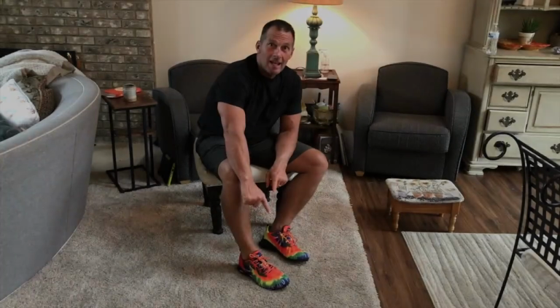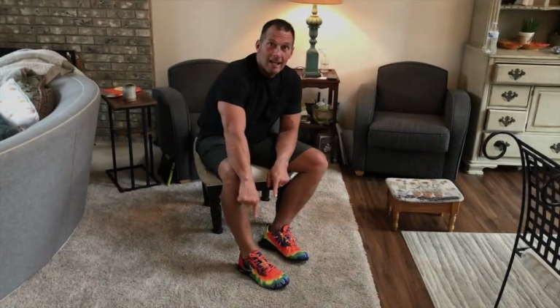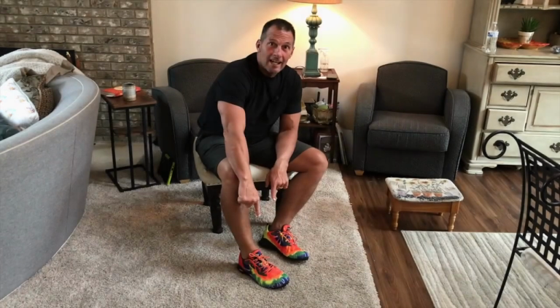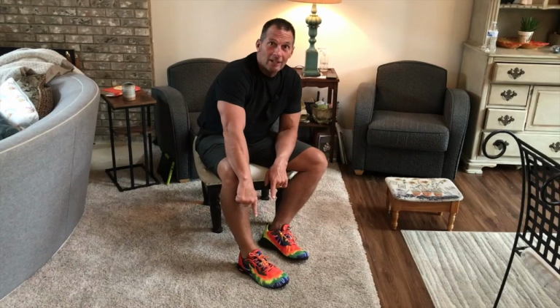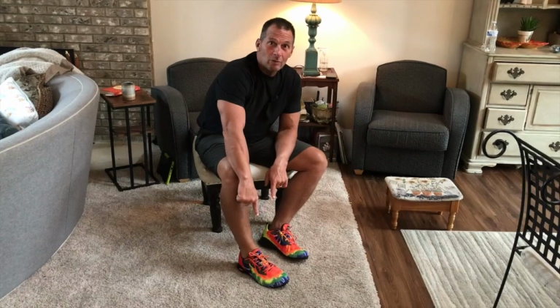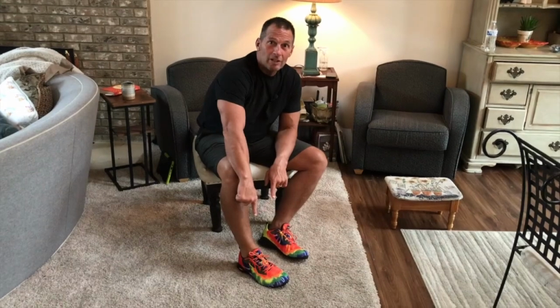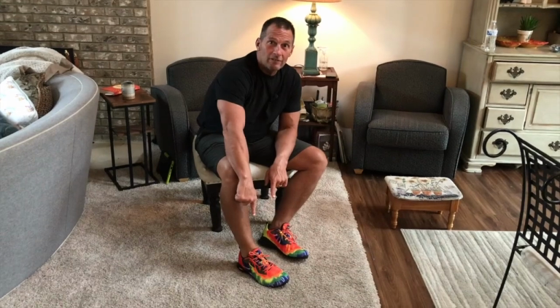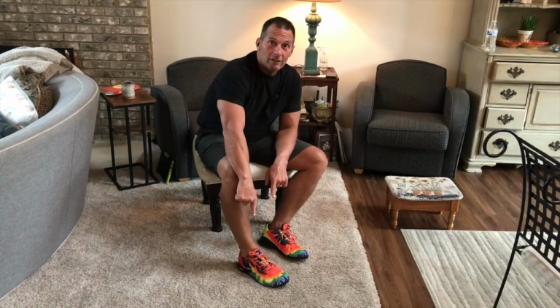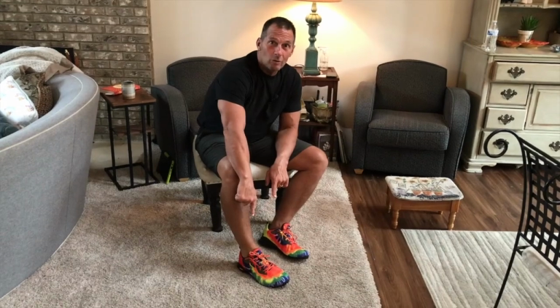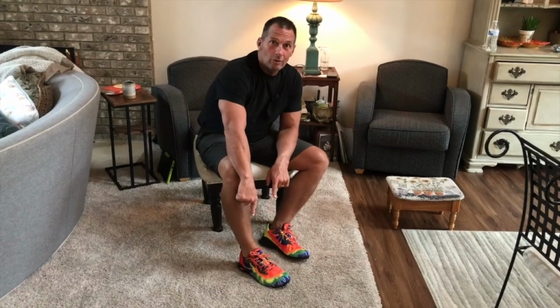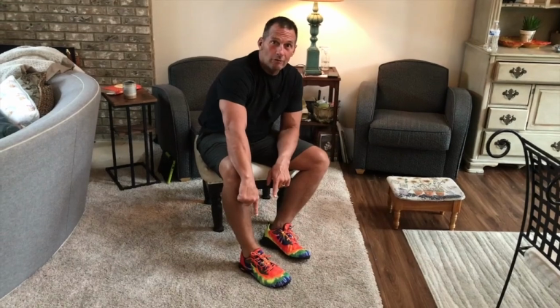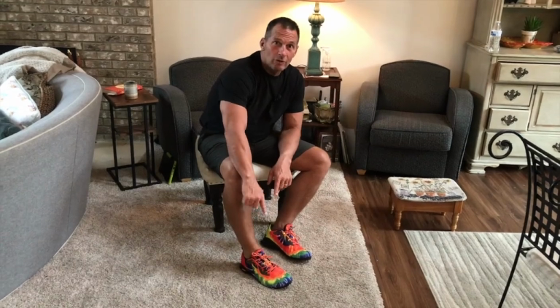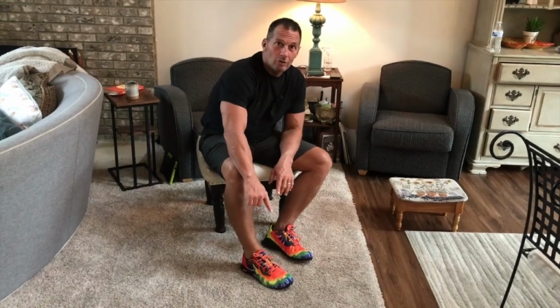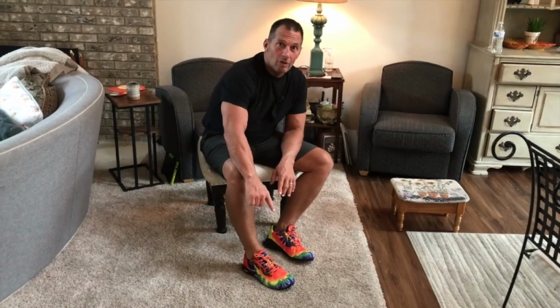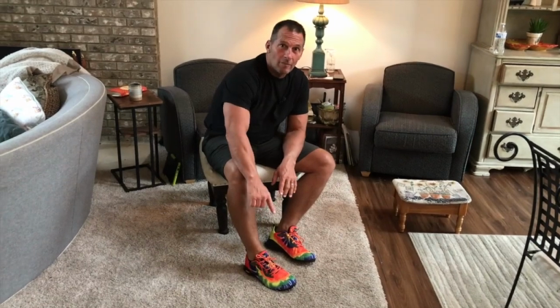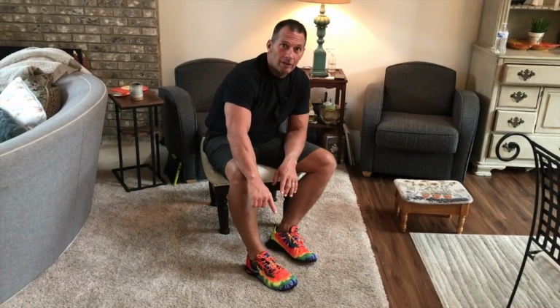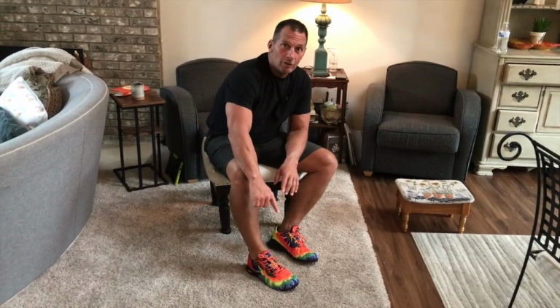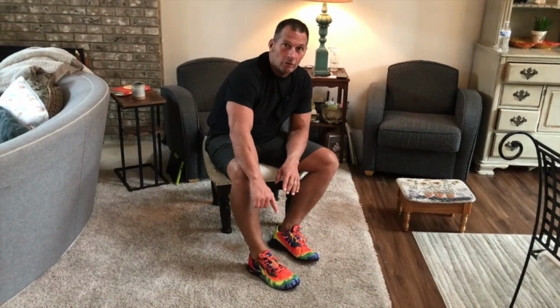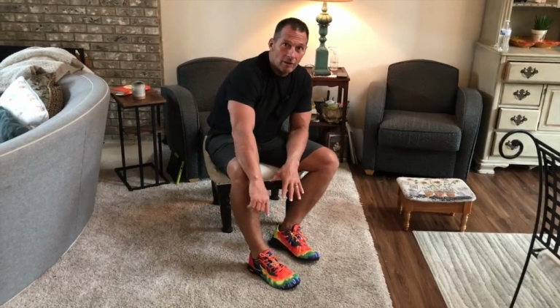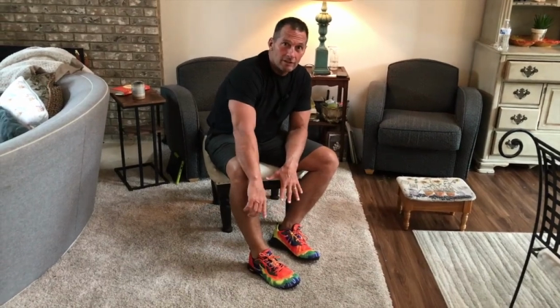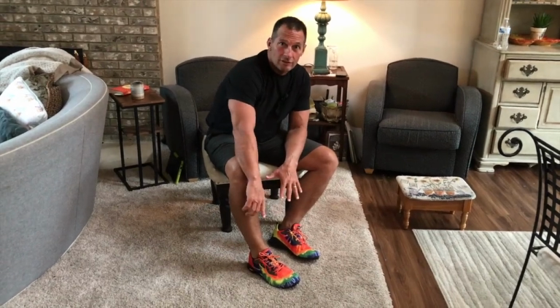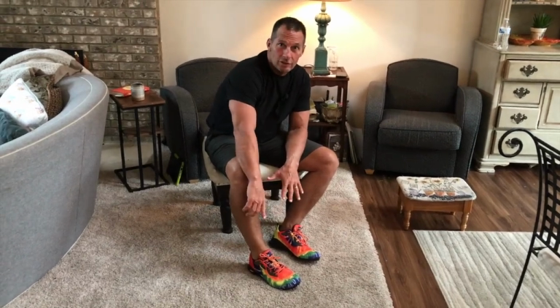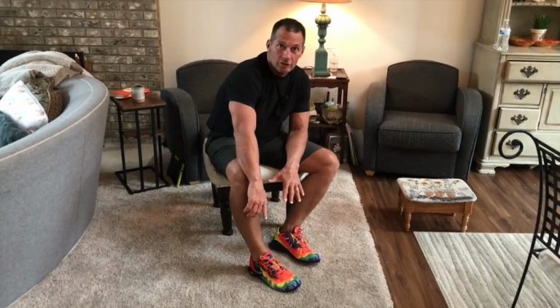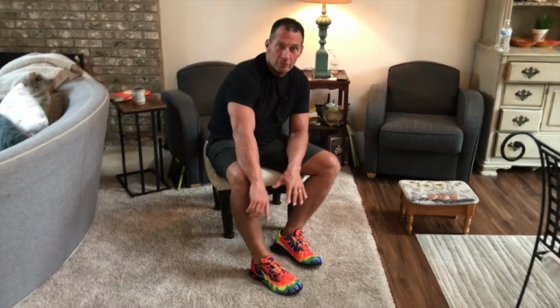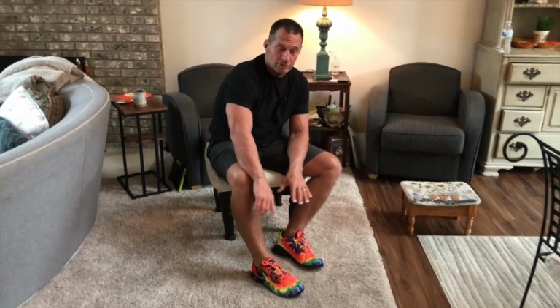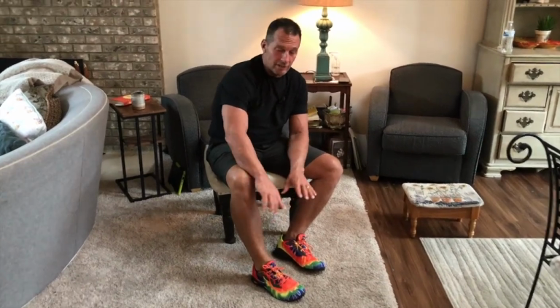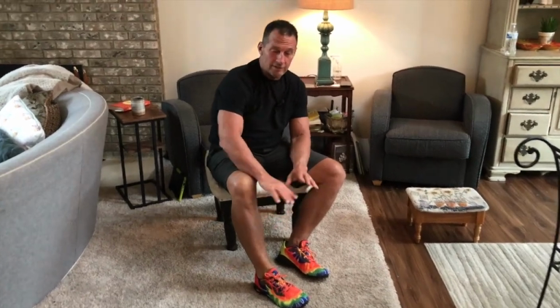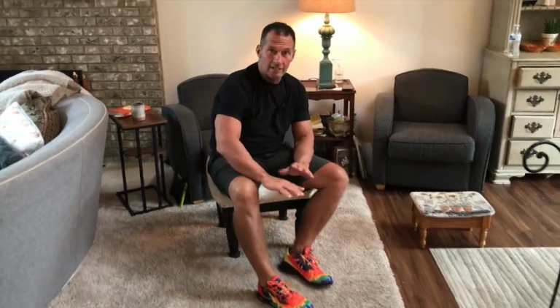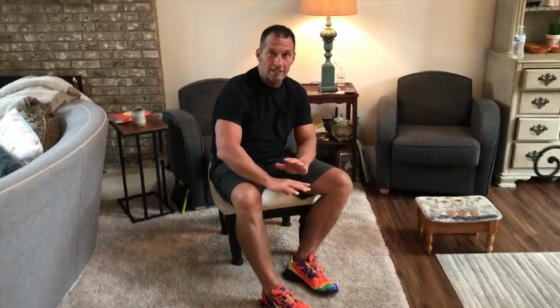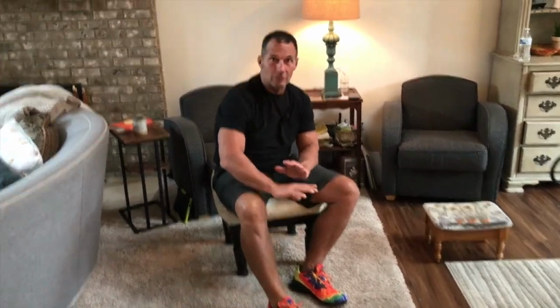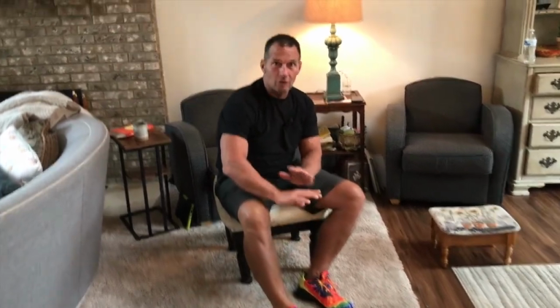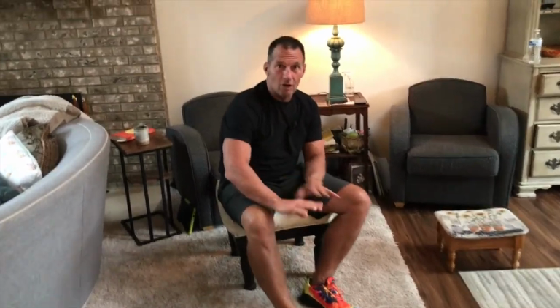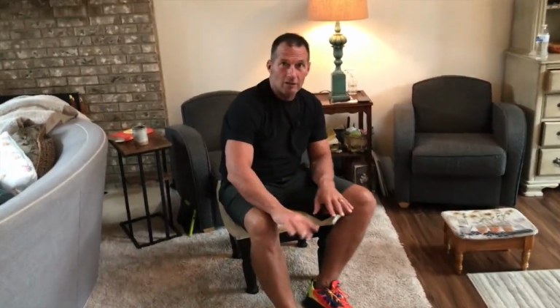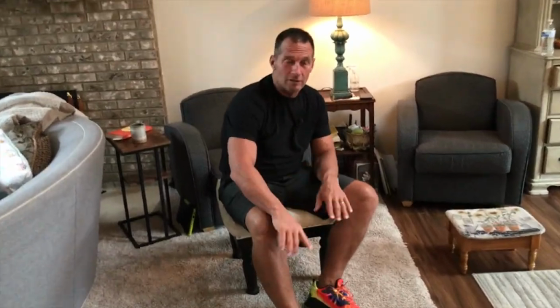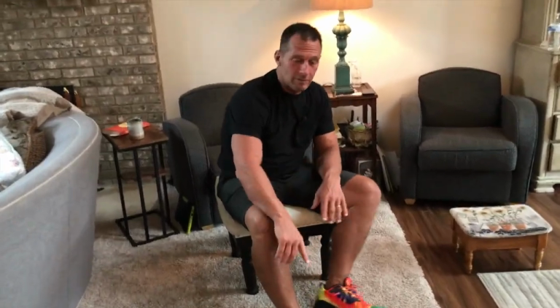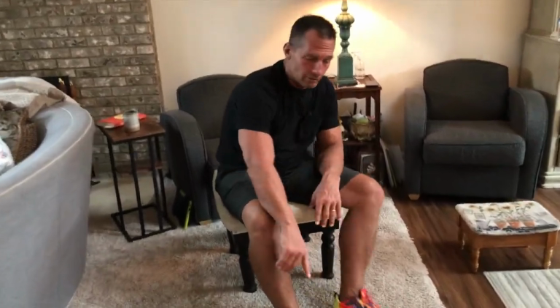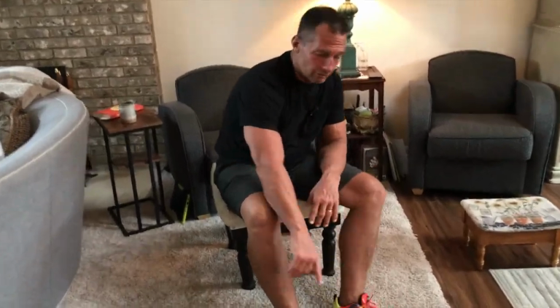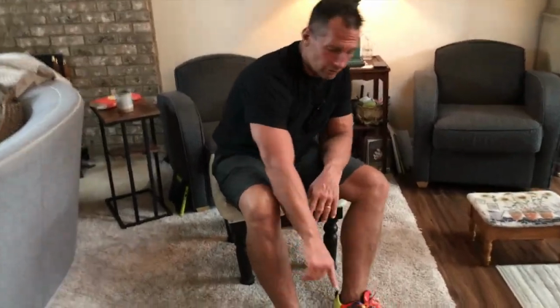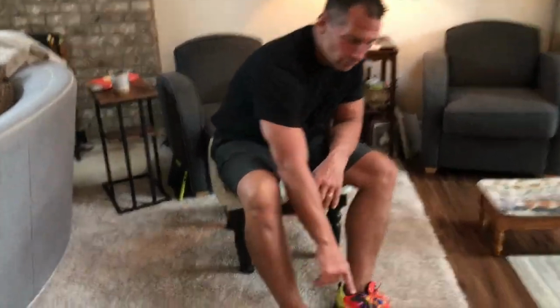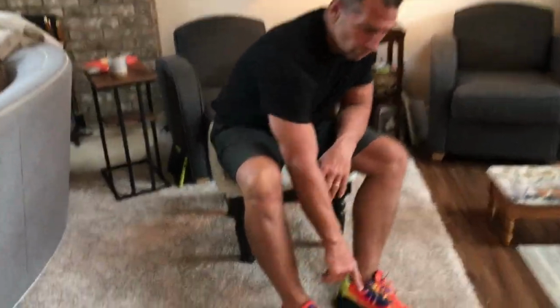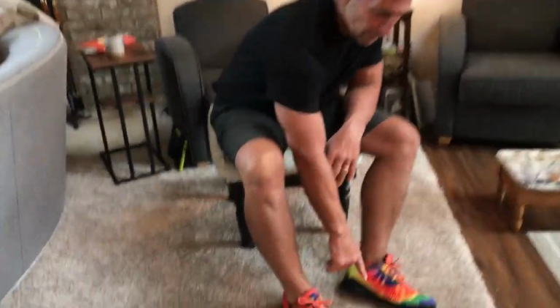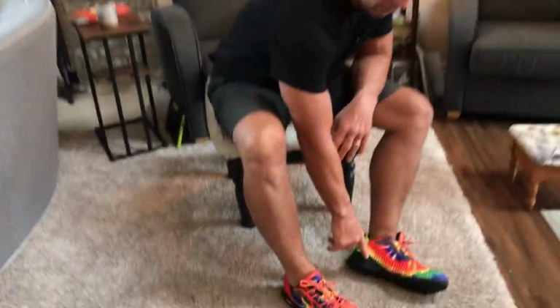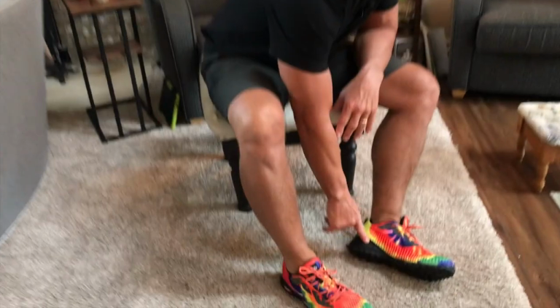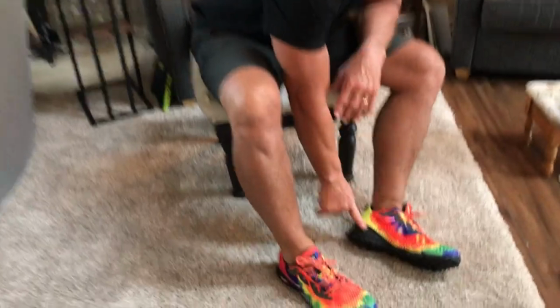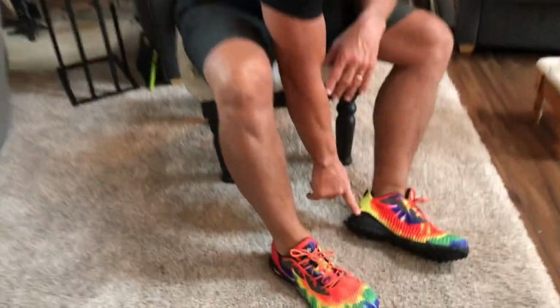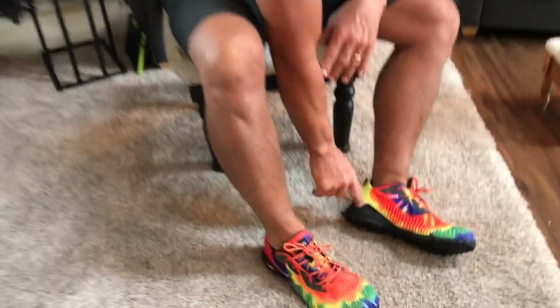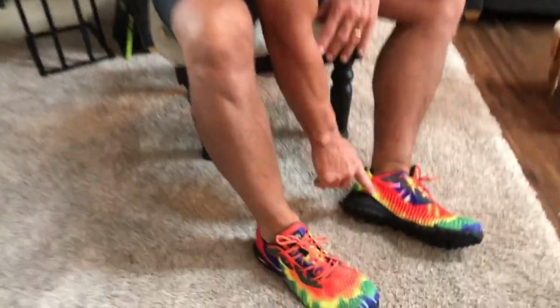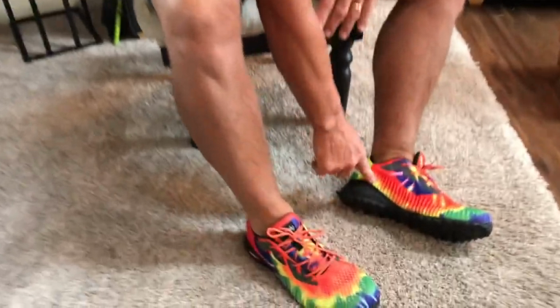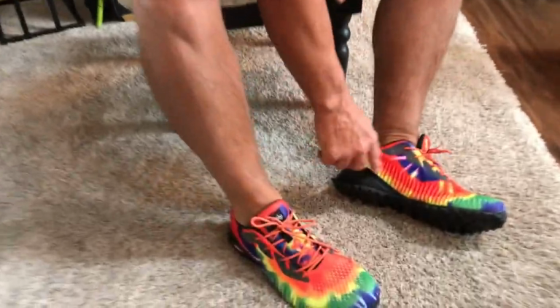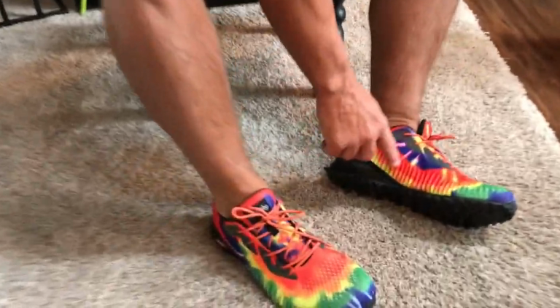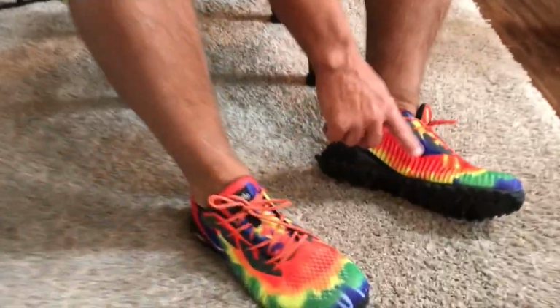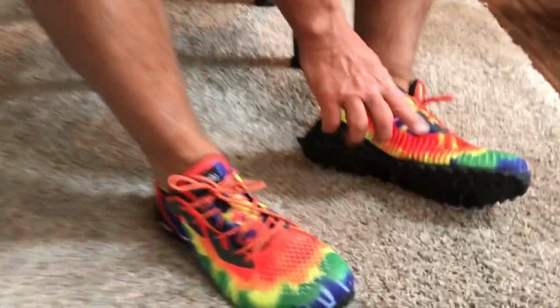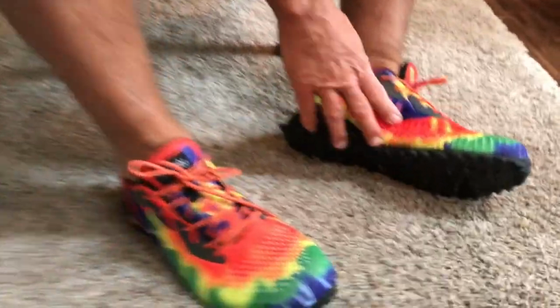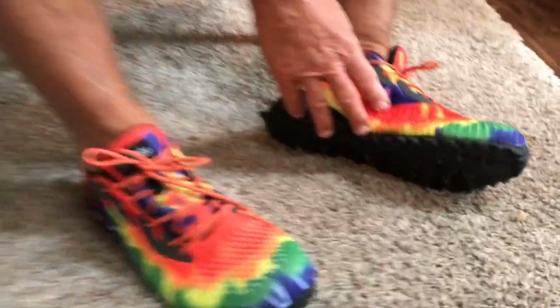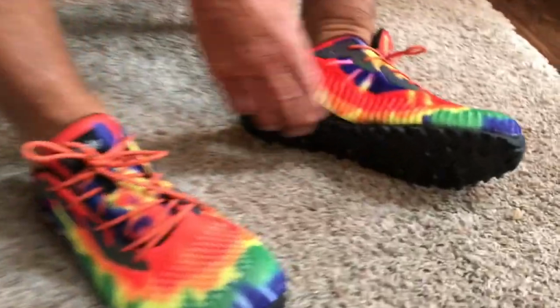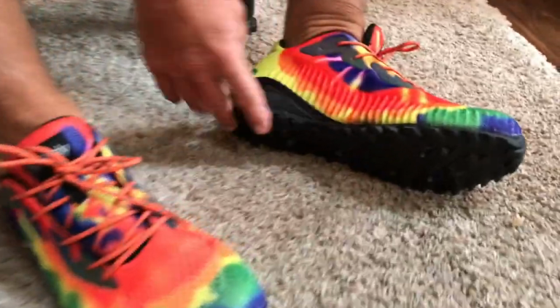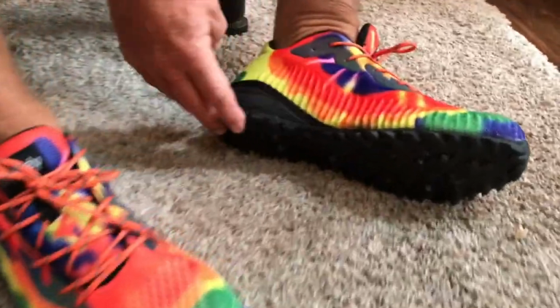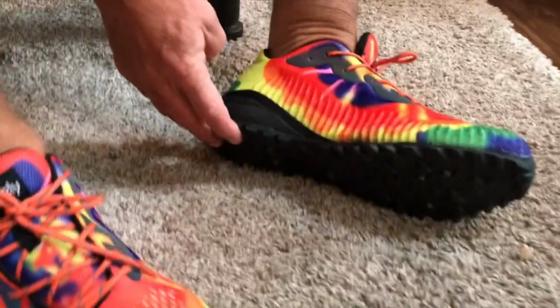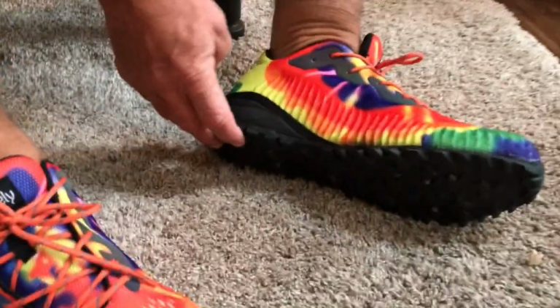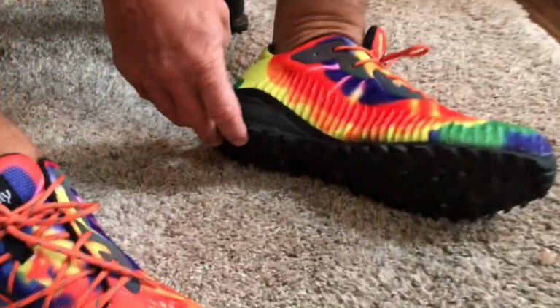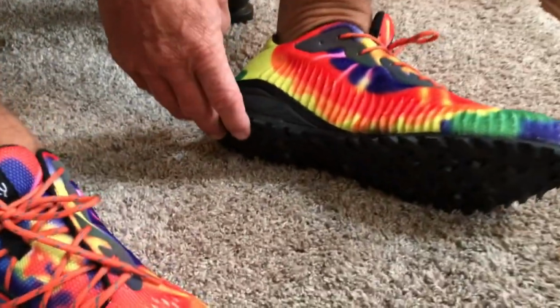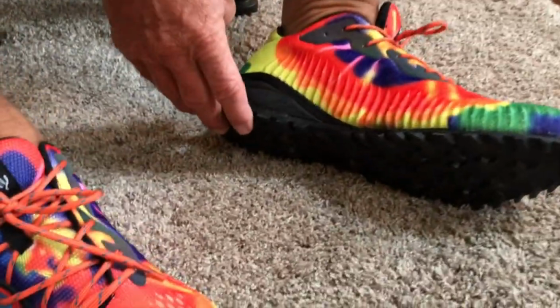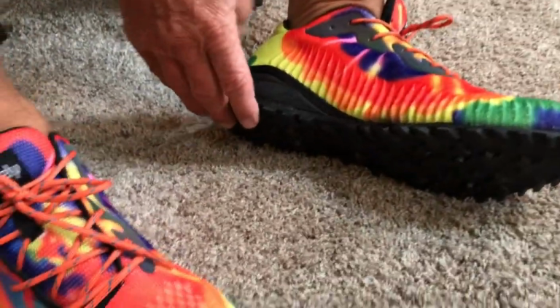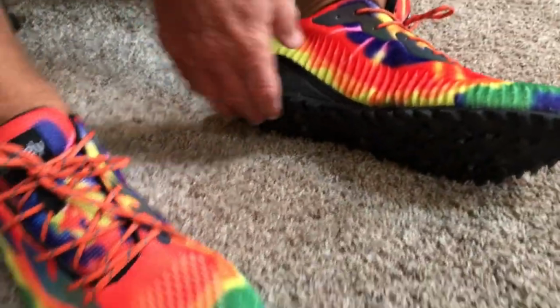Hey, I want to give you a quick review on my new Chrysli shoes. These things are awesome. These are for trail, hiking, biking, working out in.